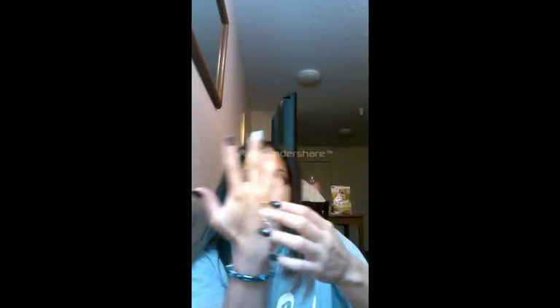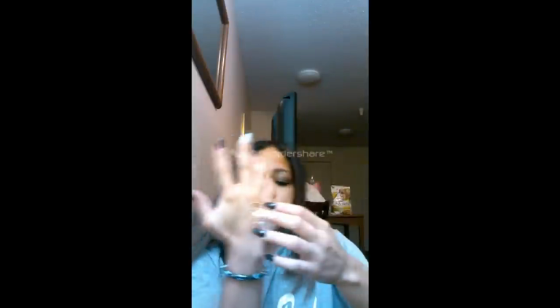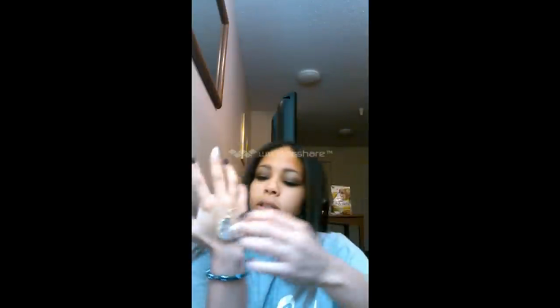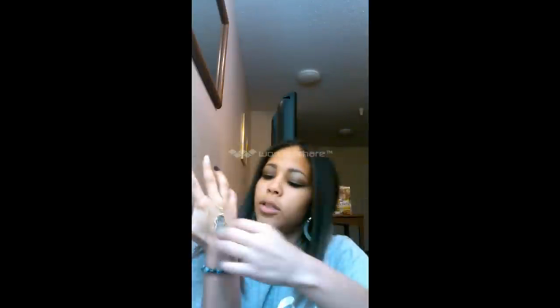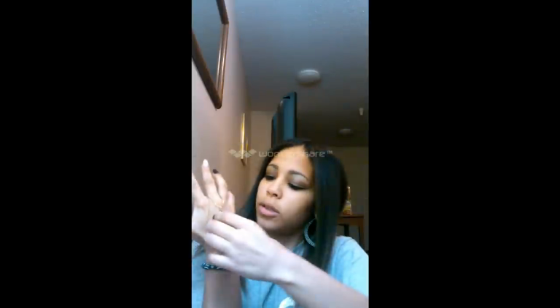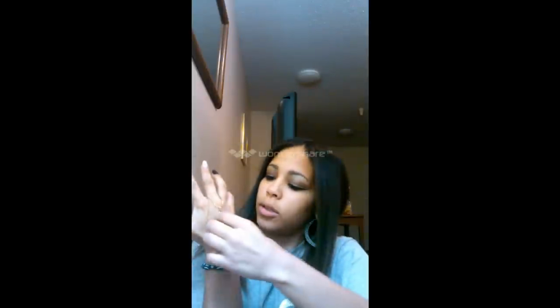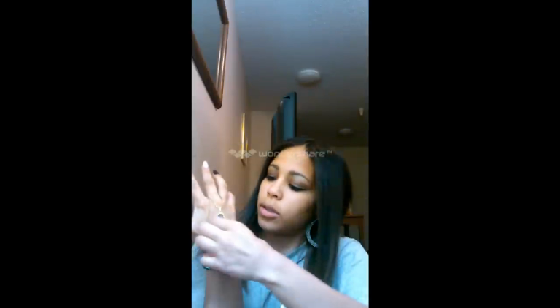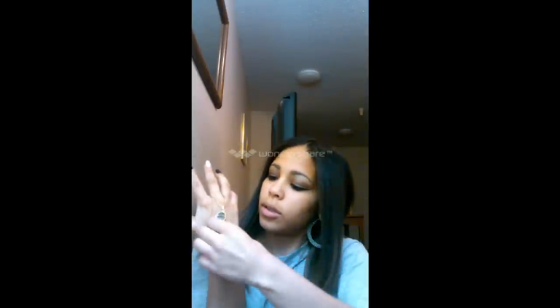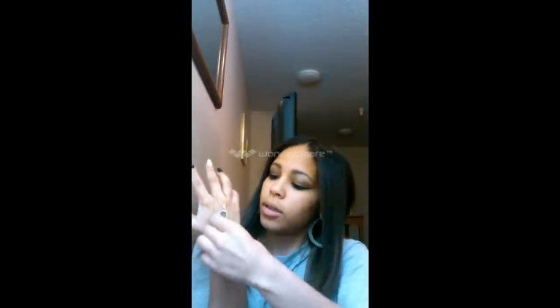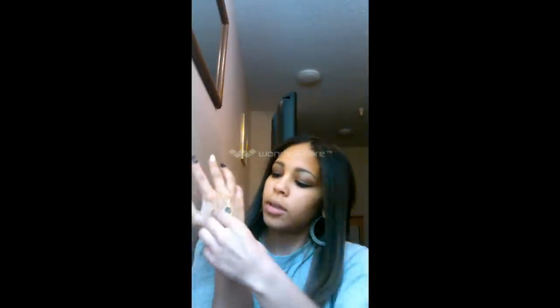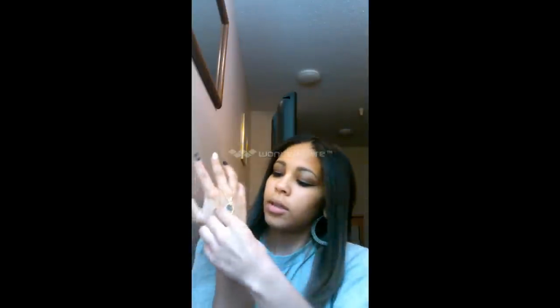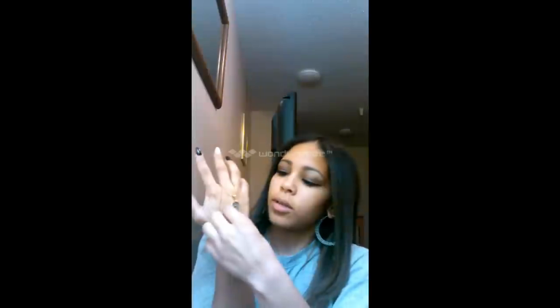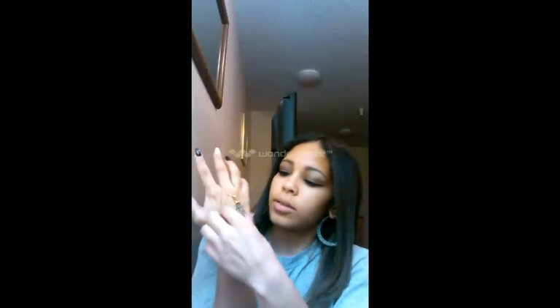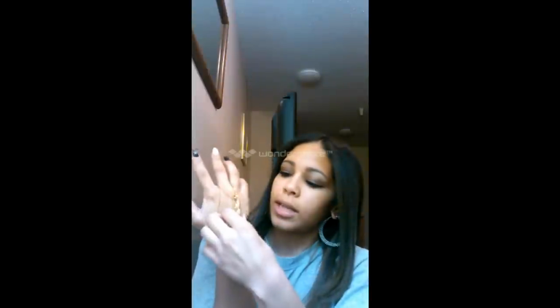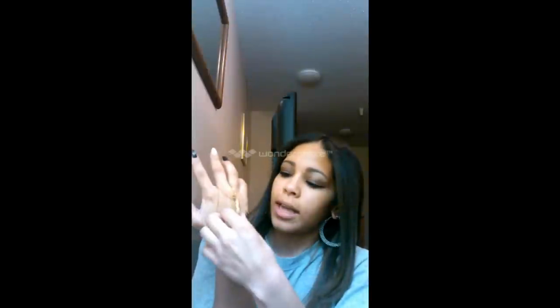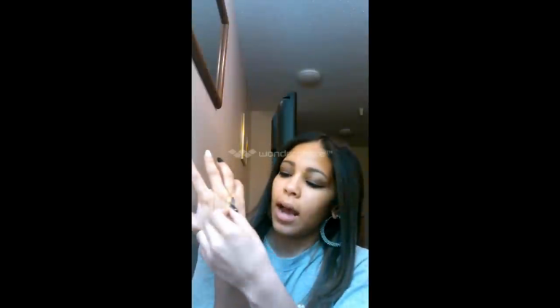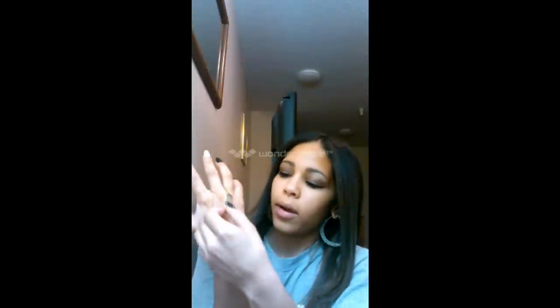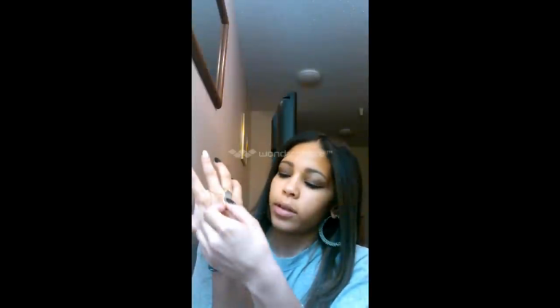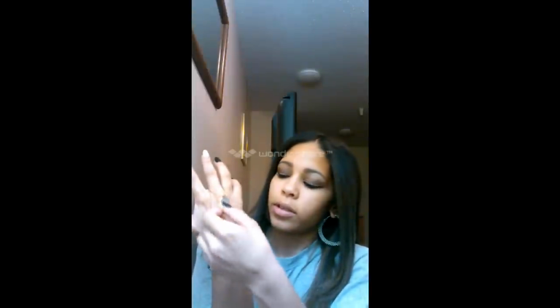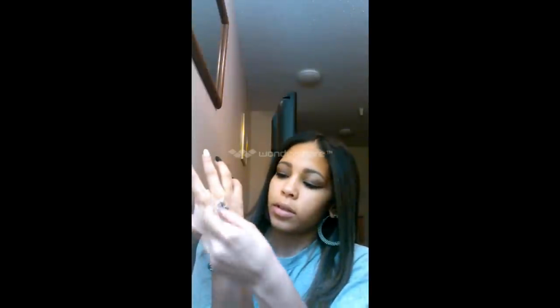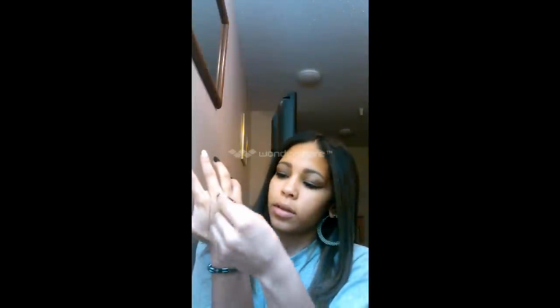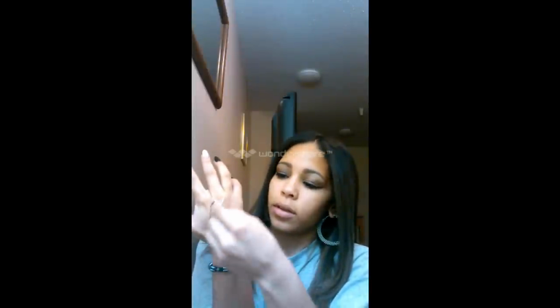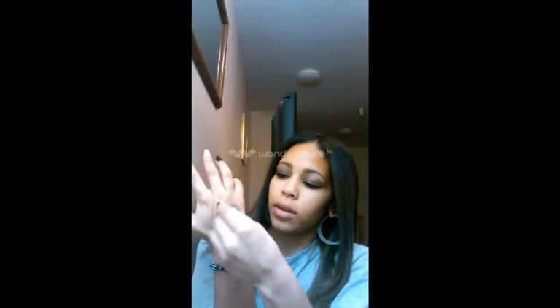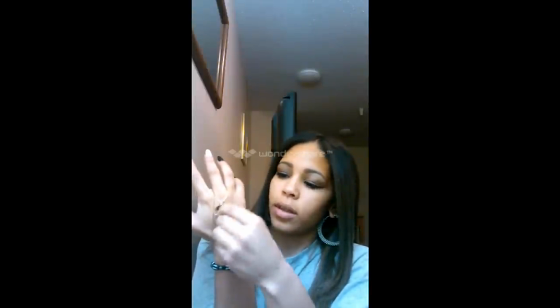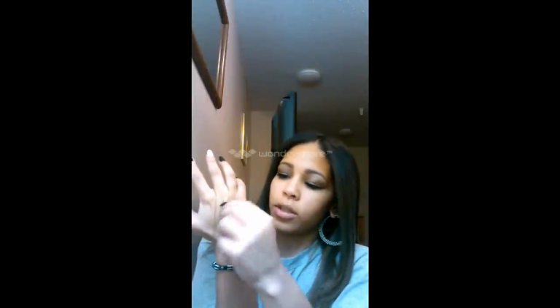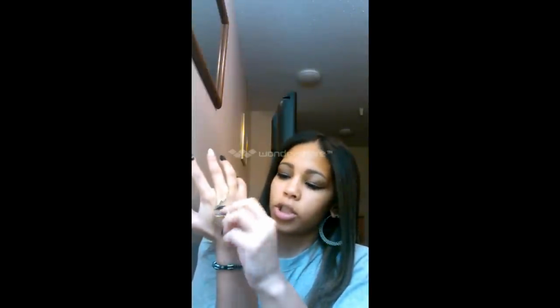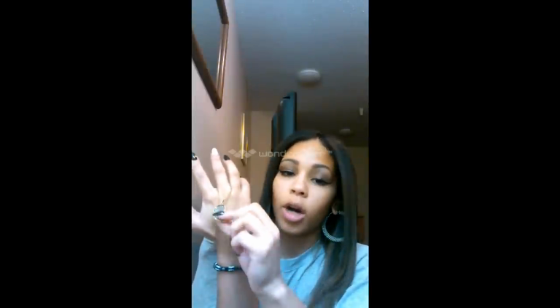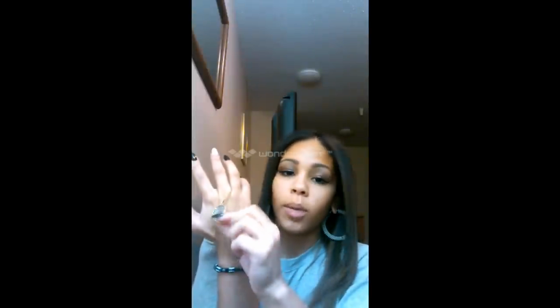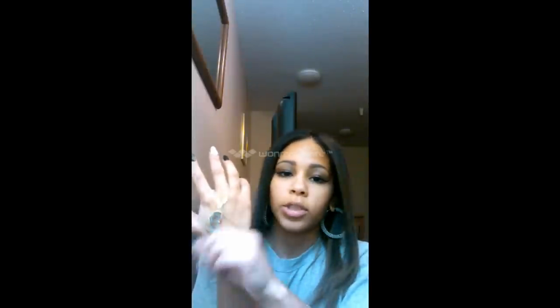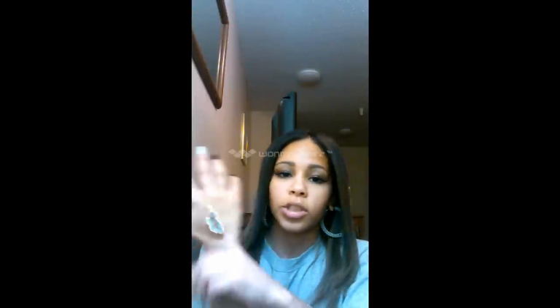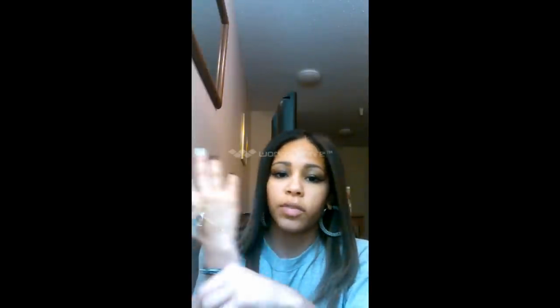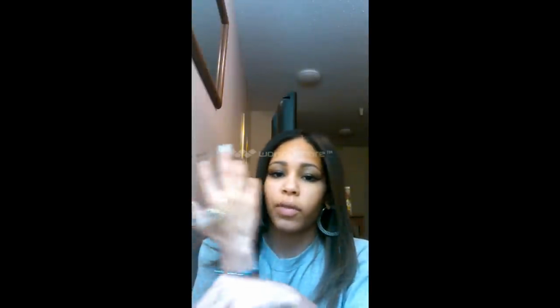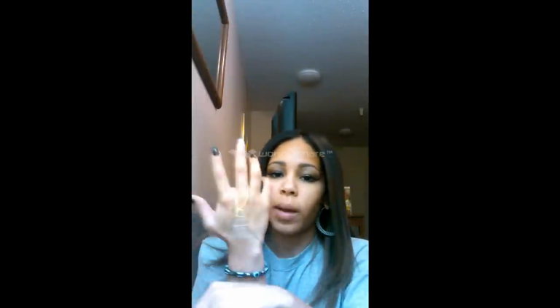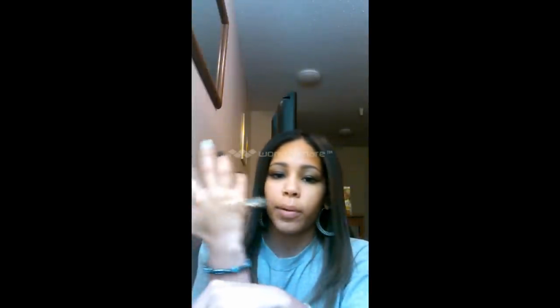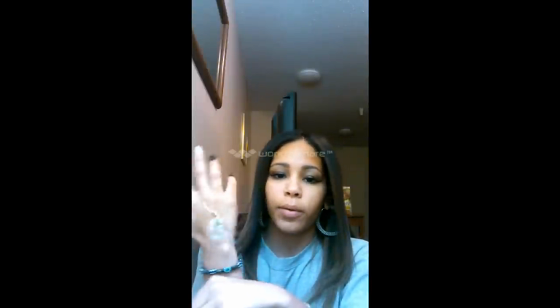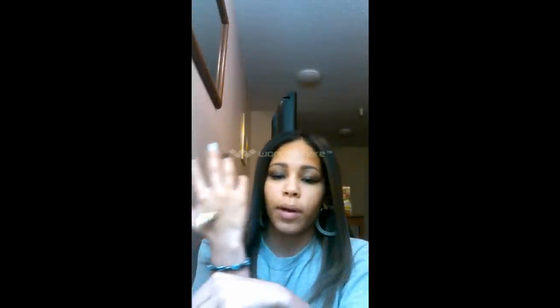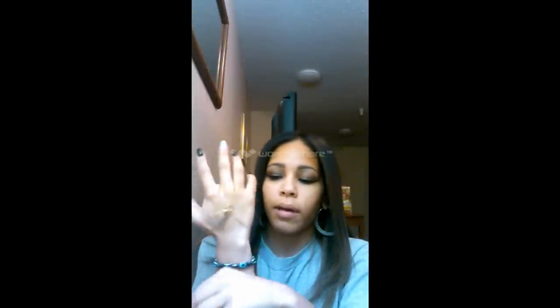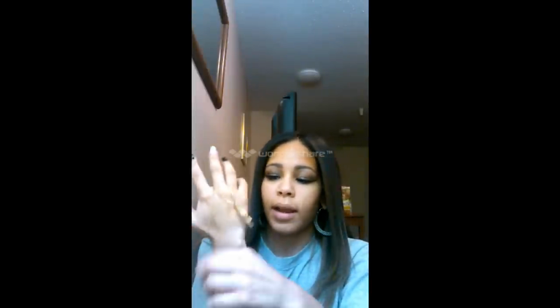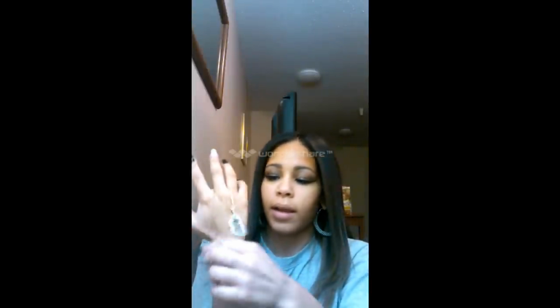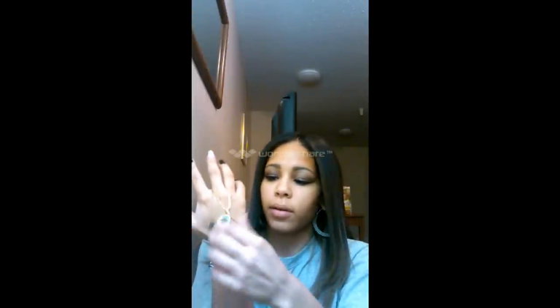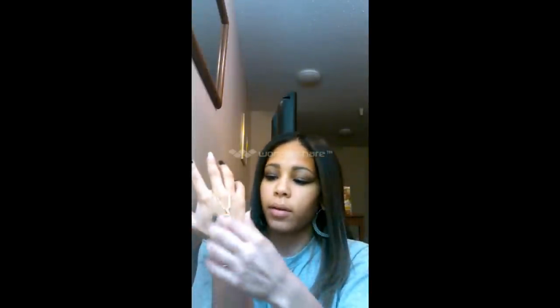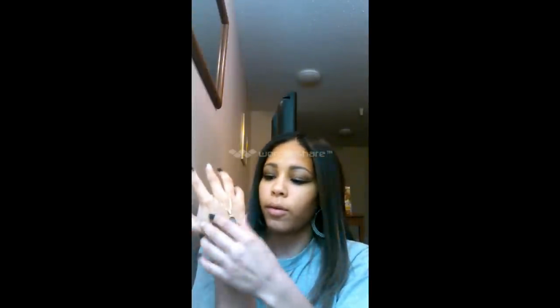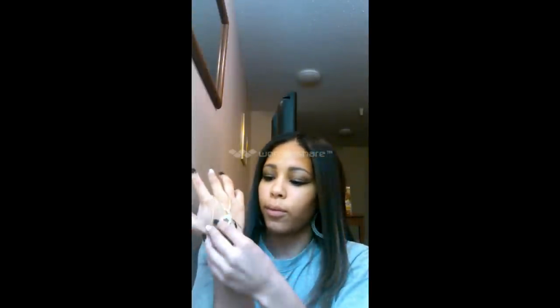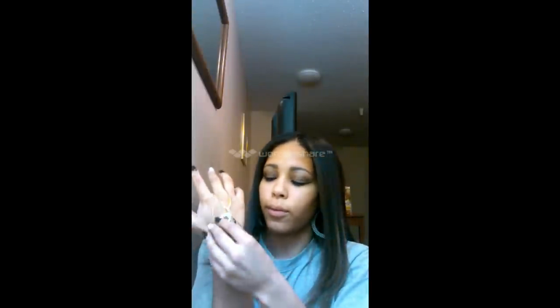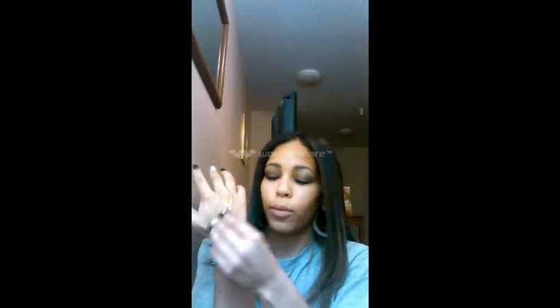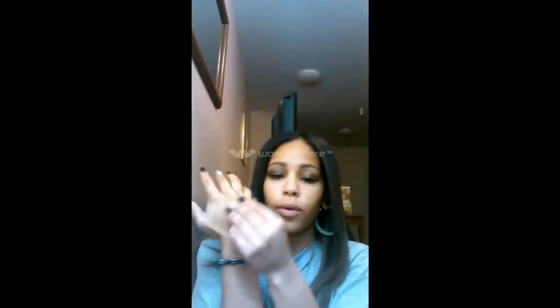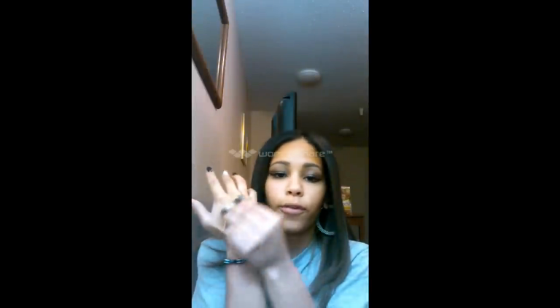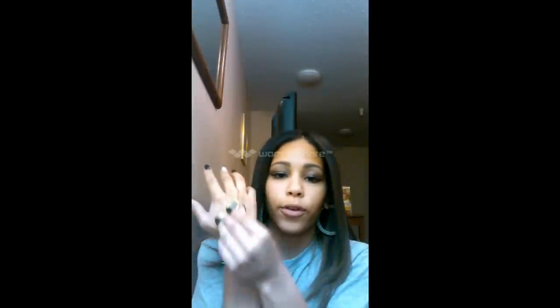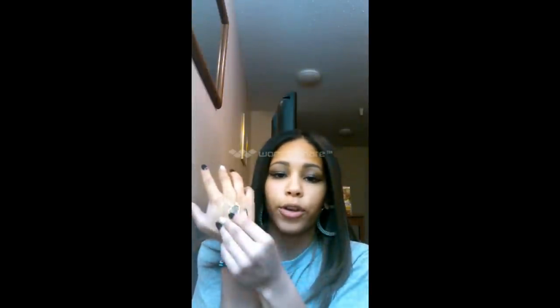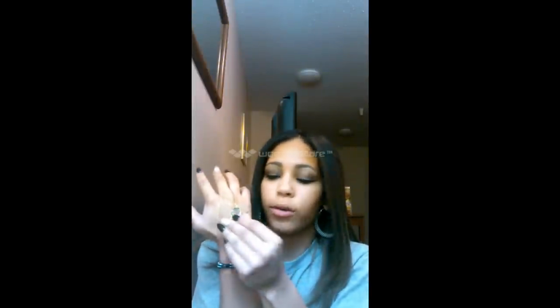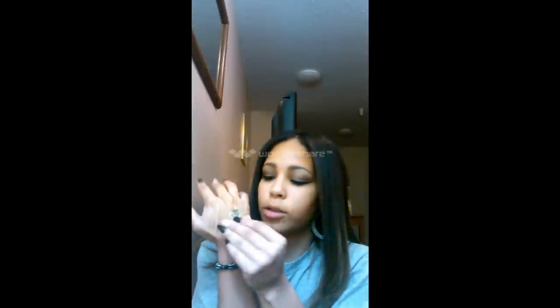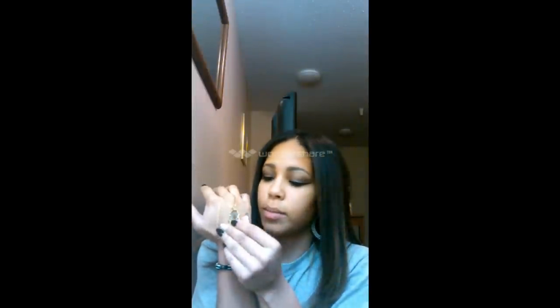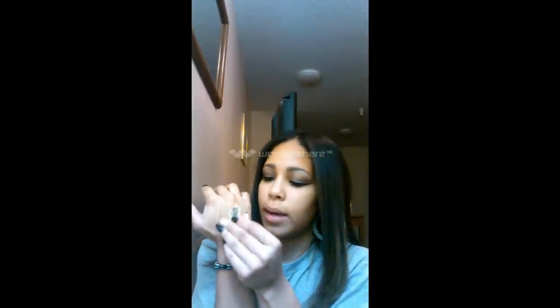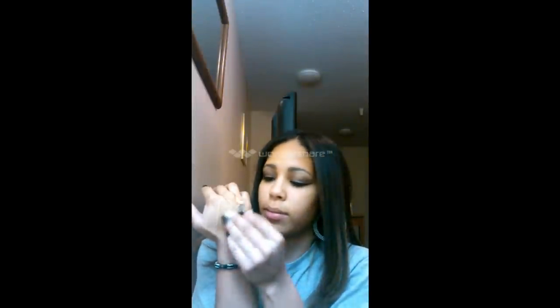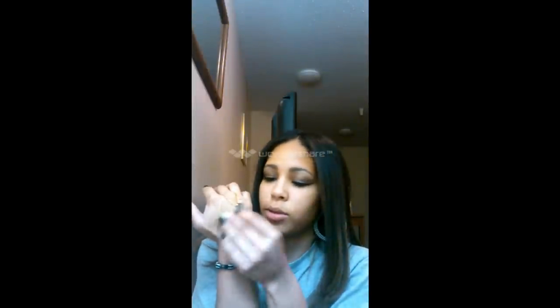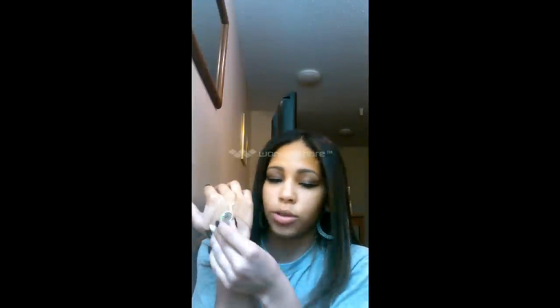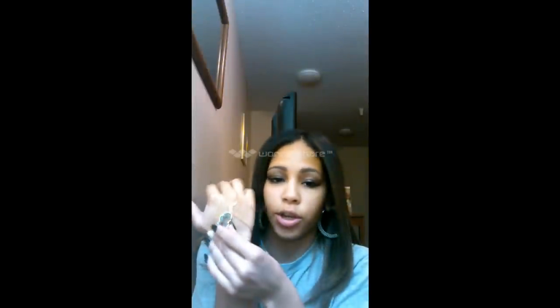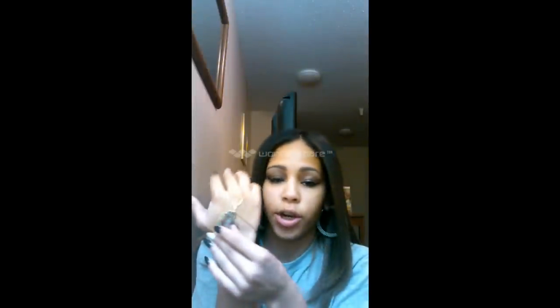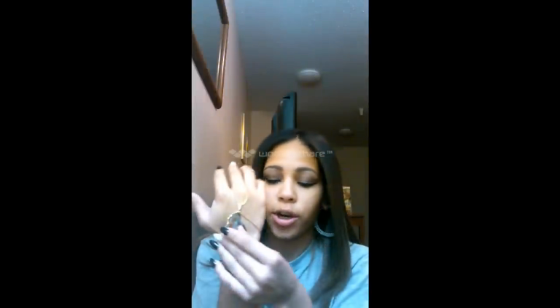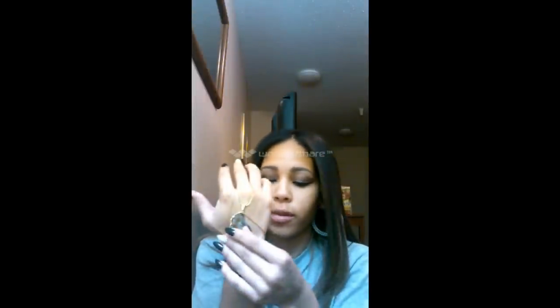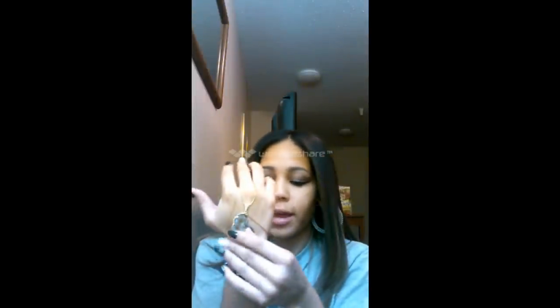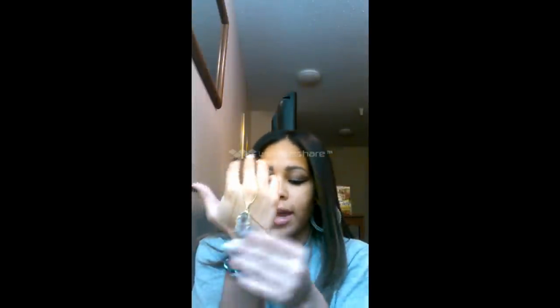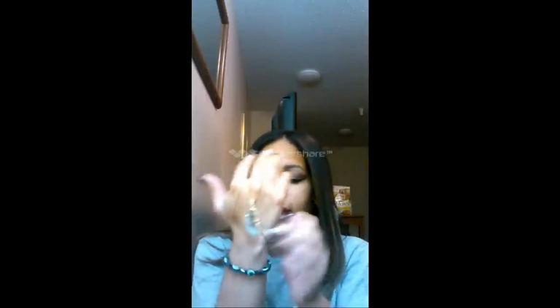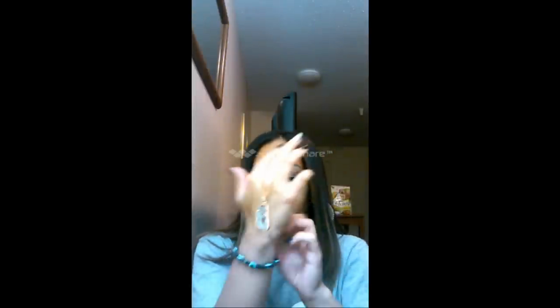And you see how the charm is just flopping around now. Well, for you to be able to secure that...